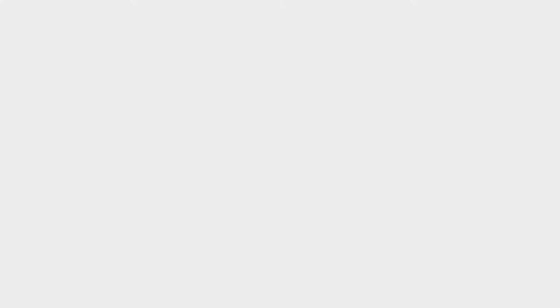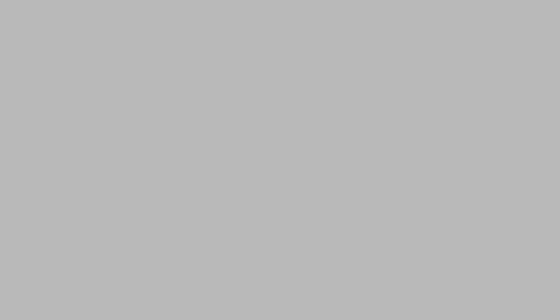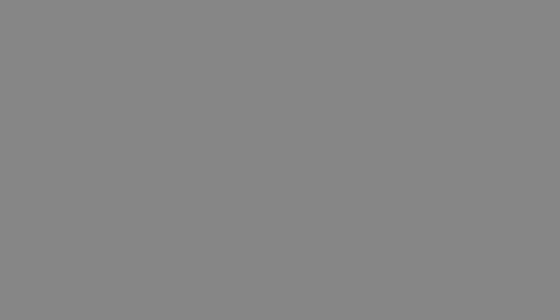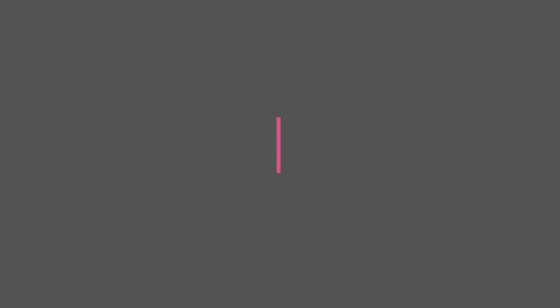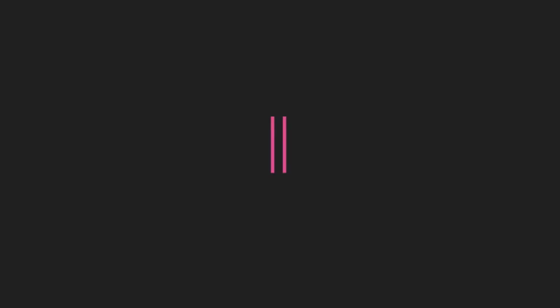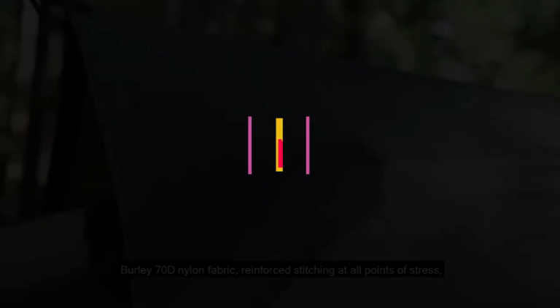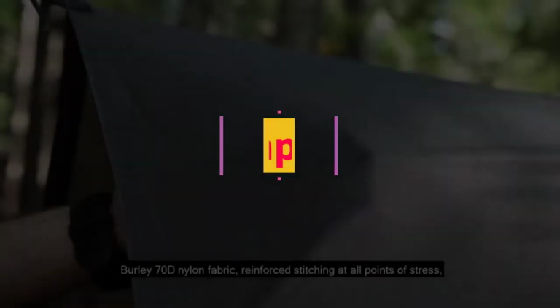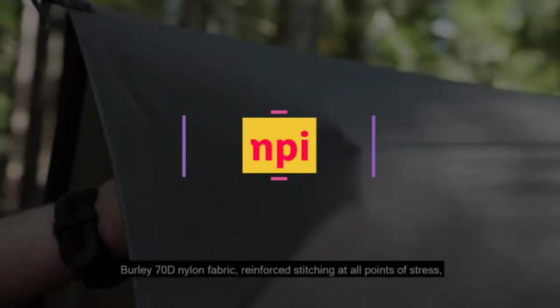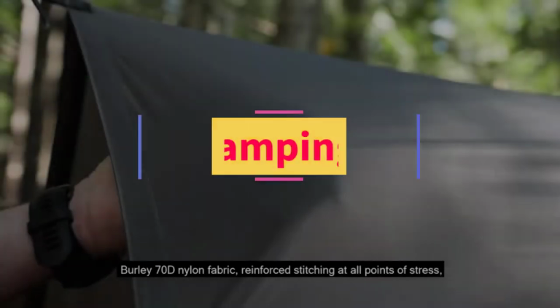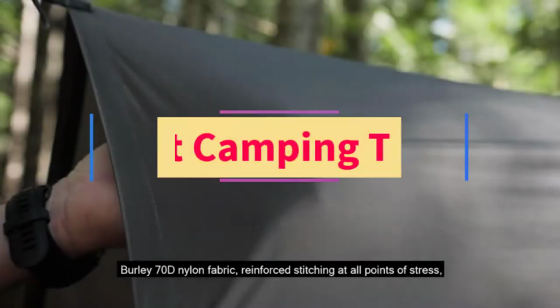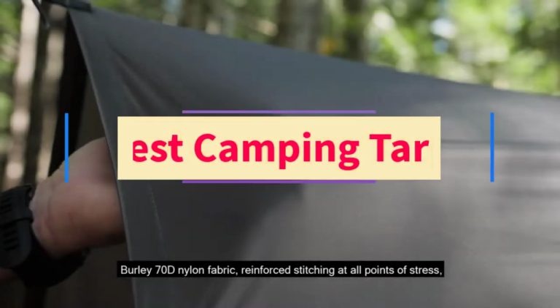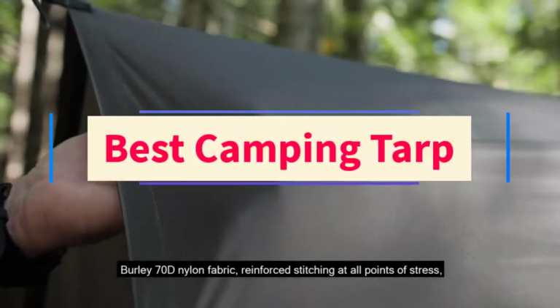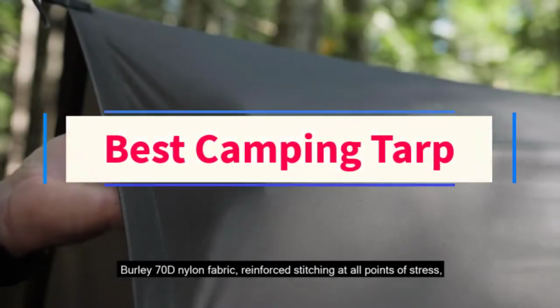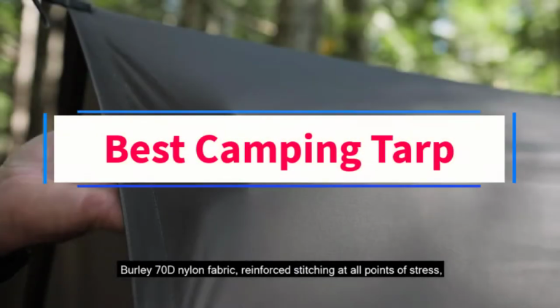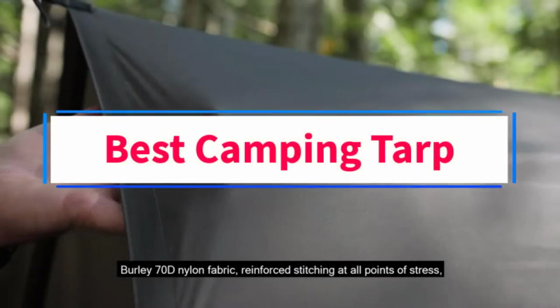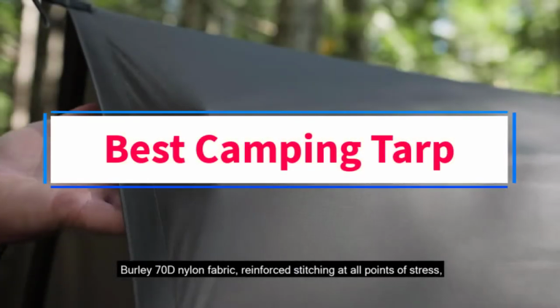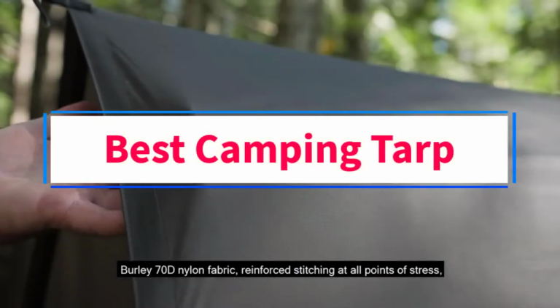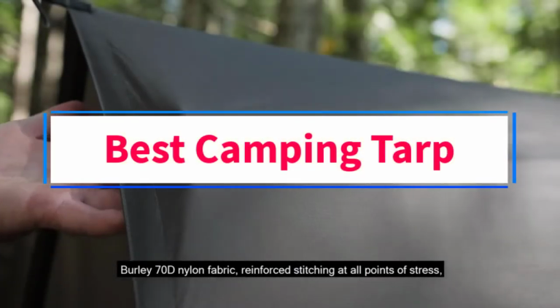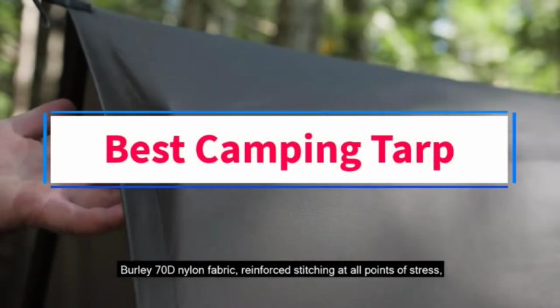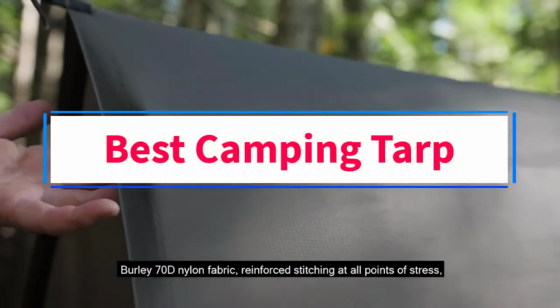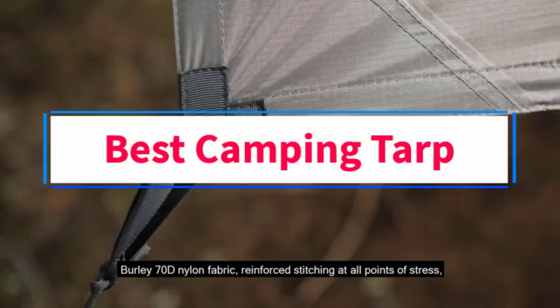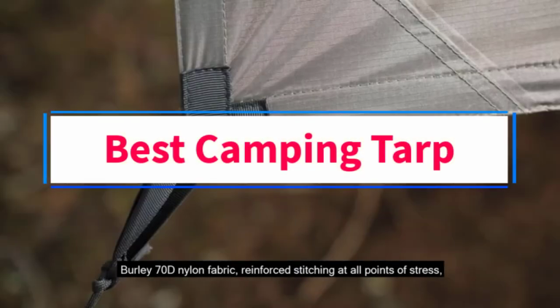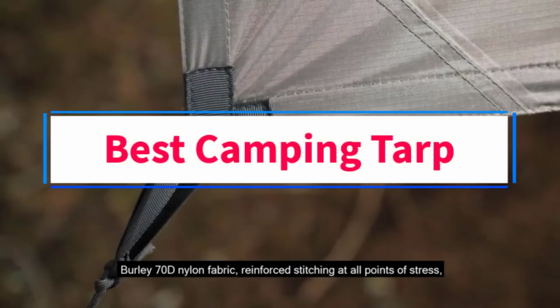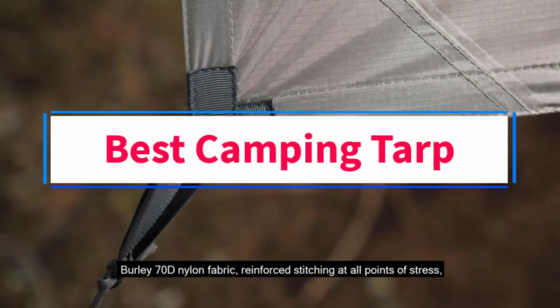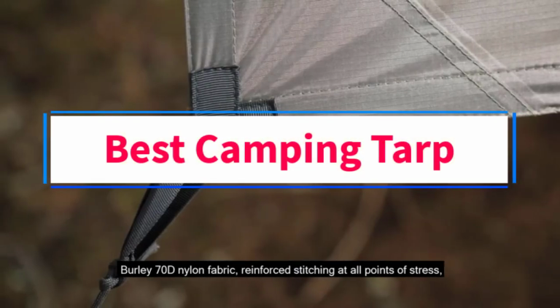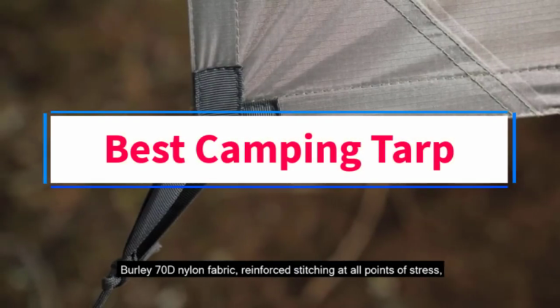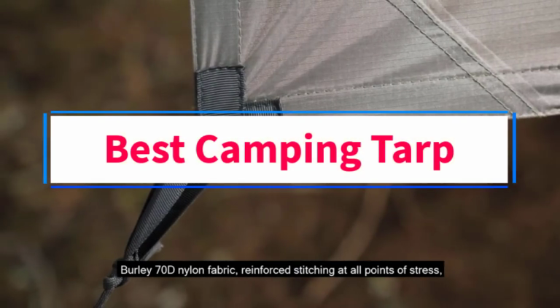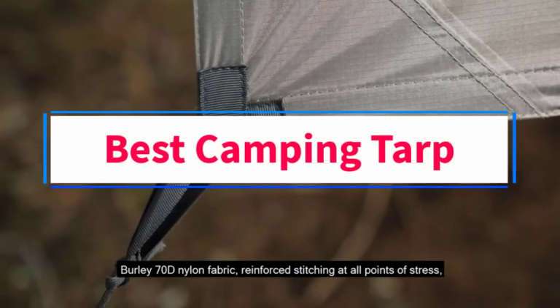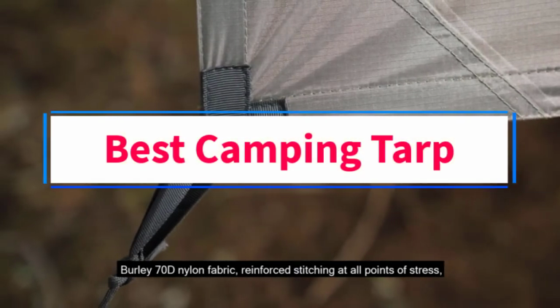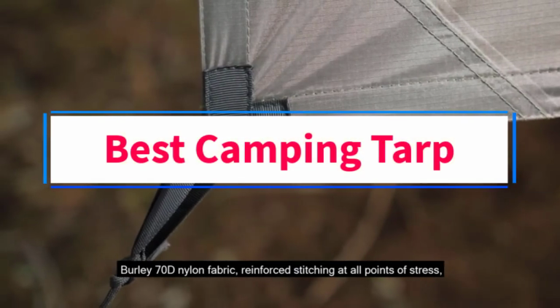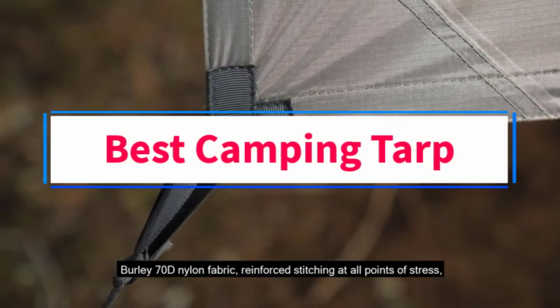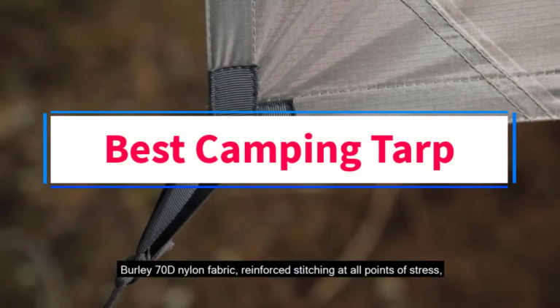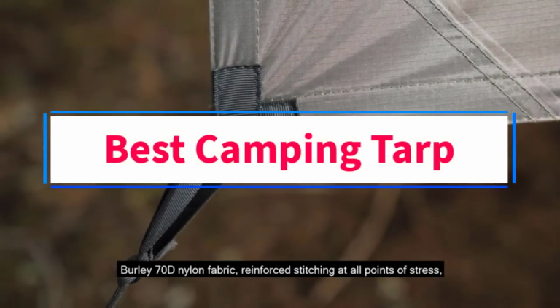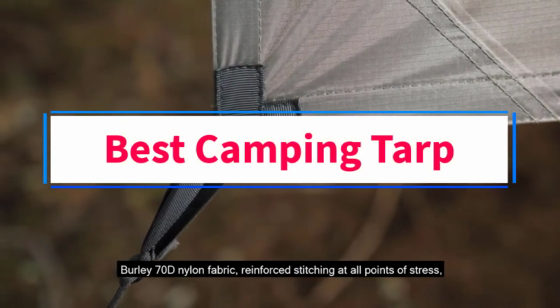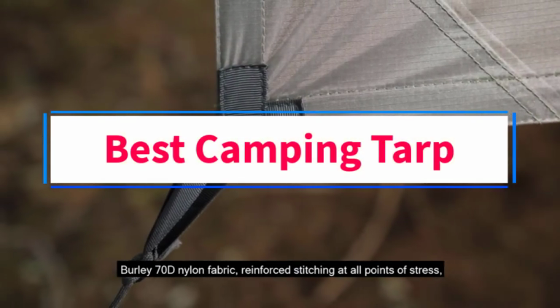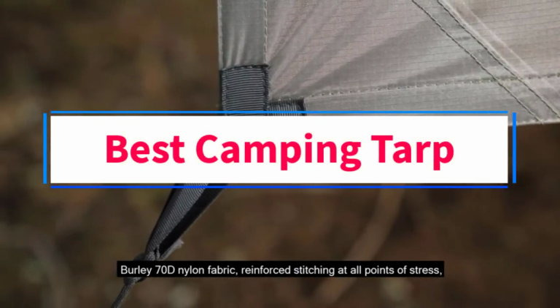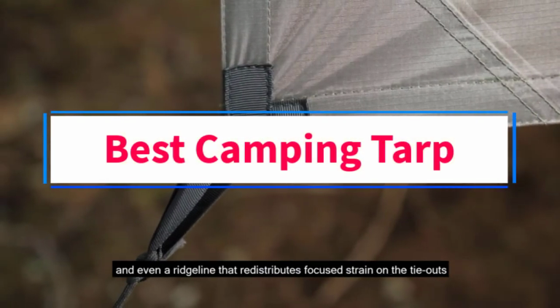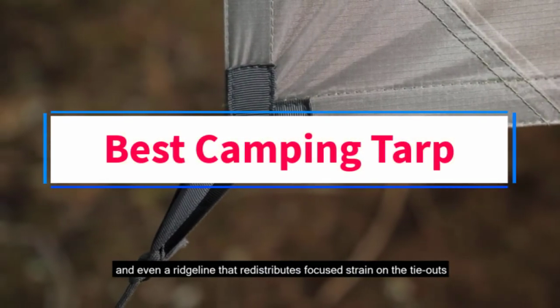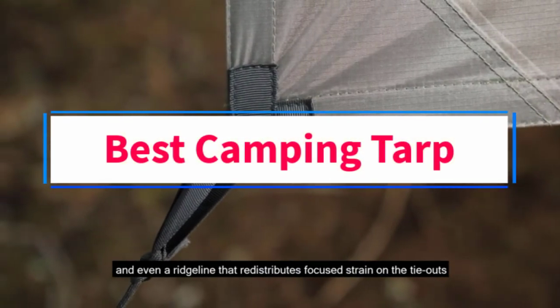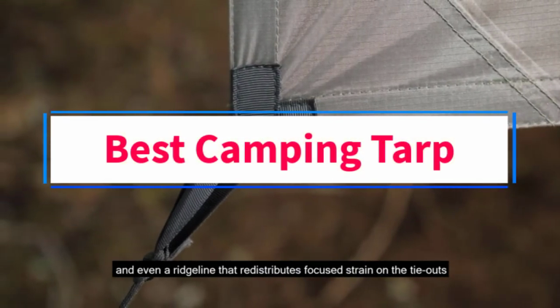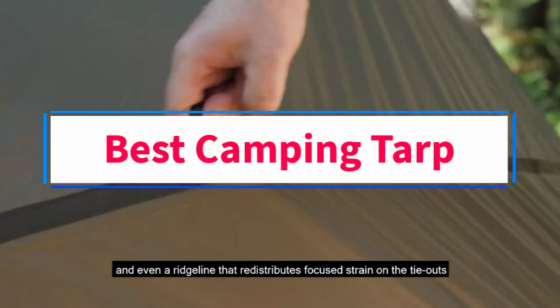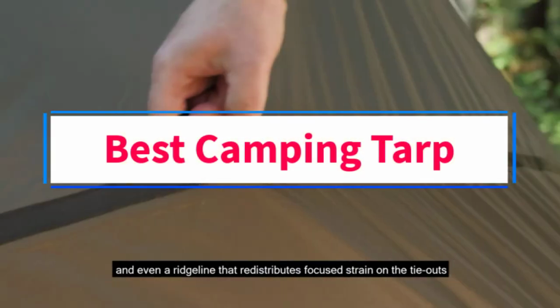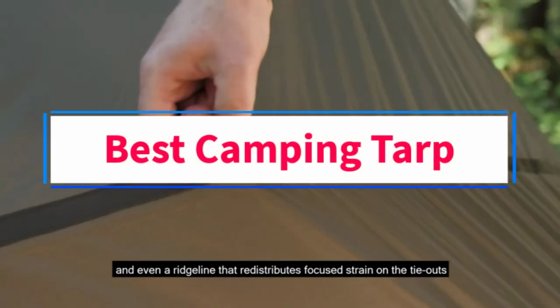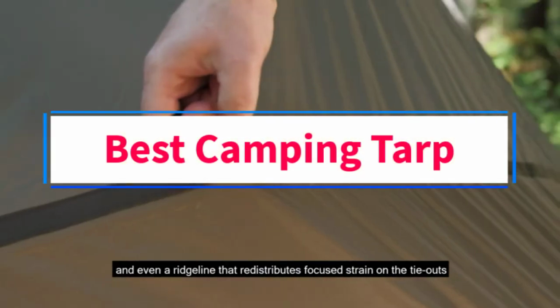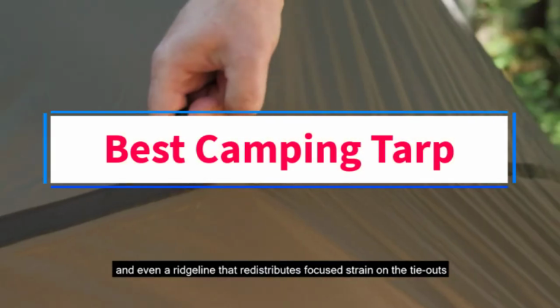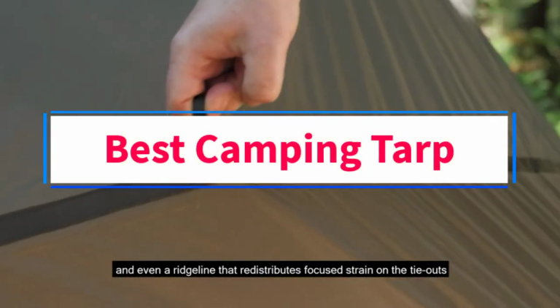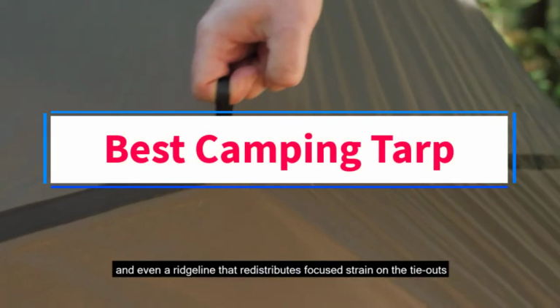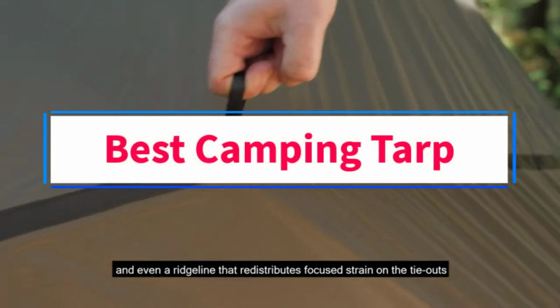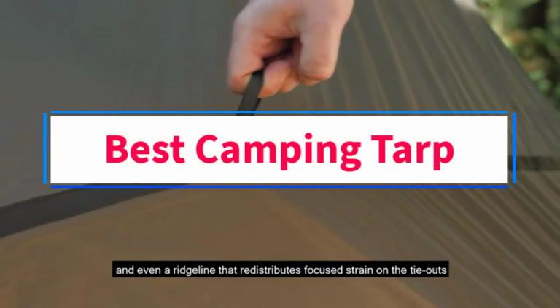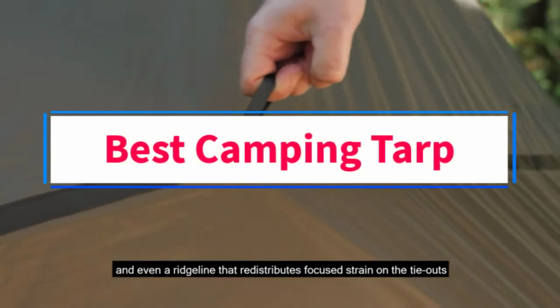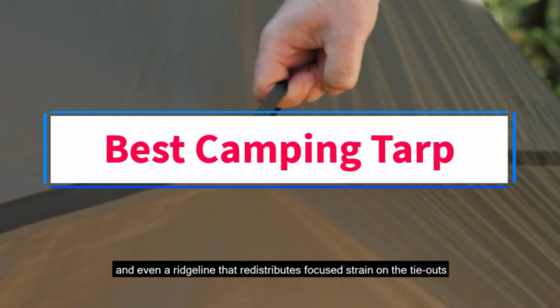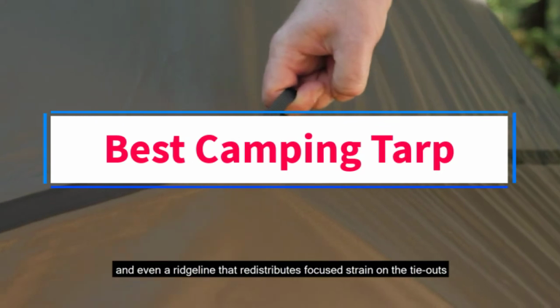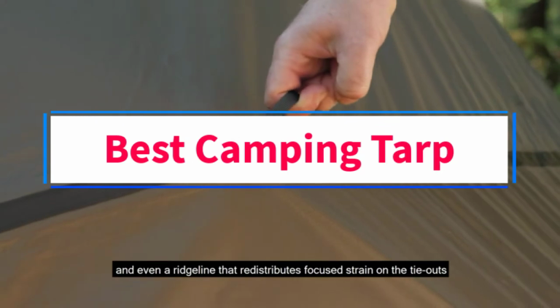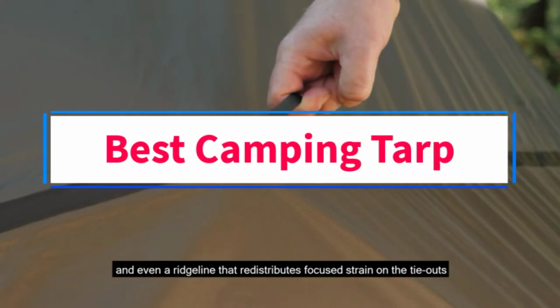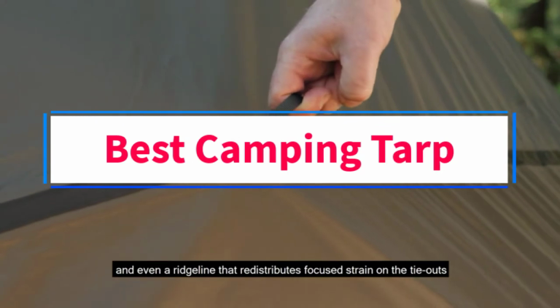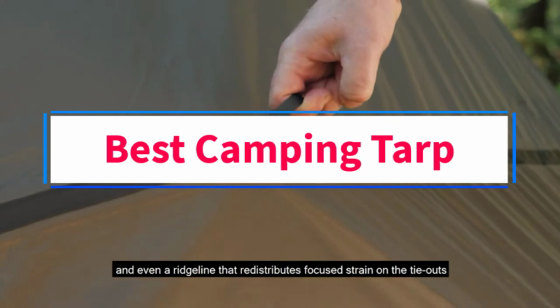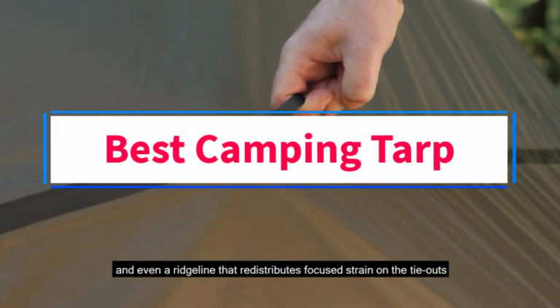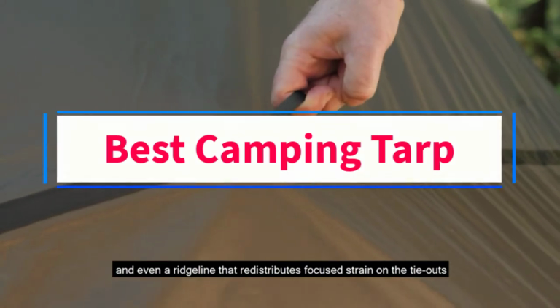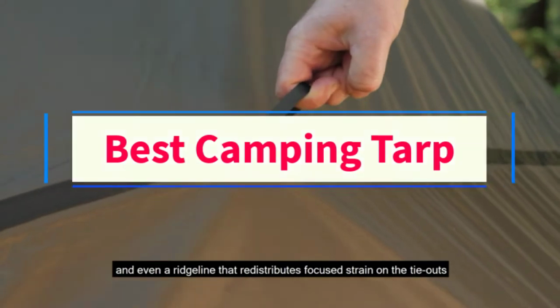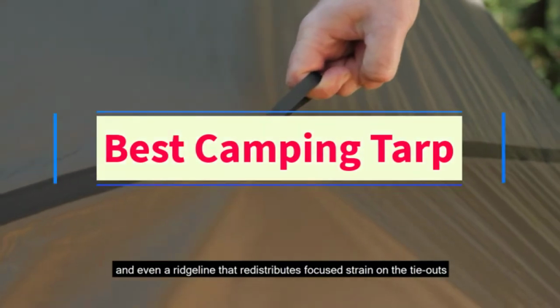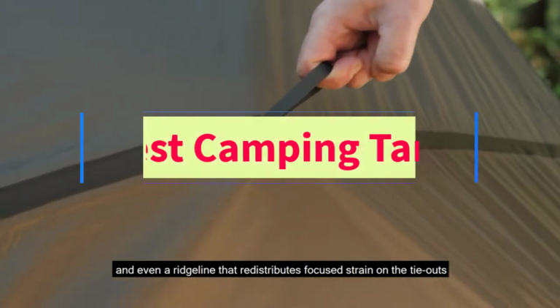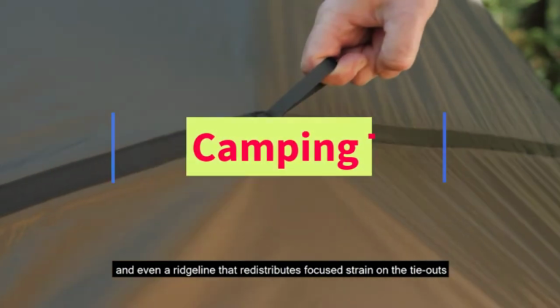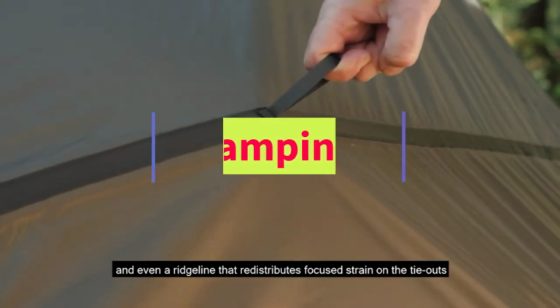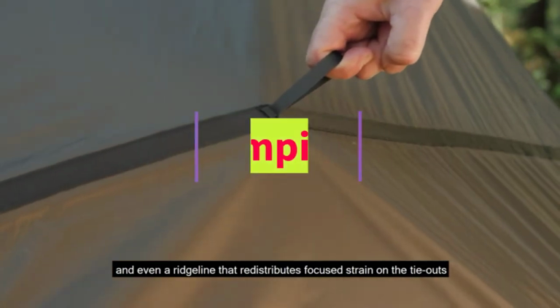Are you looking for the best camping tarp? In this video, we will look at some of the 8 best camping tarps on the market.